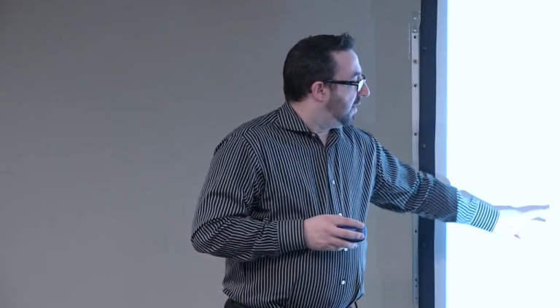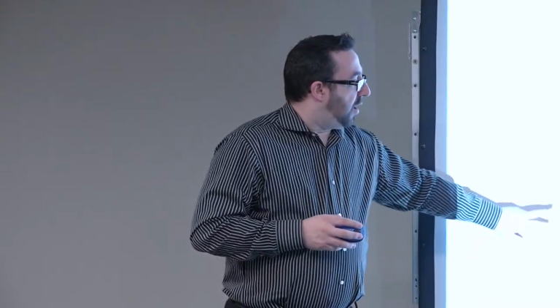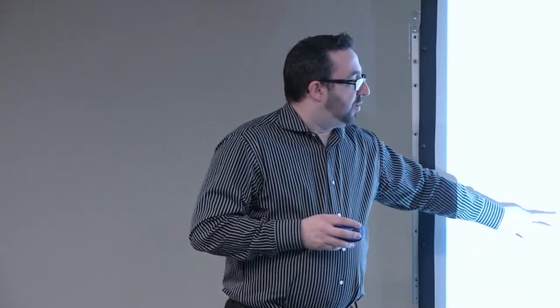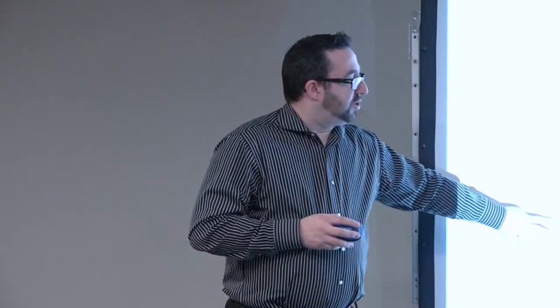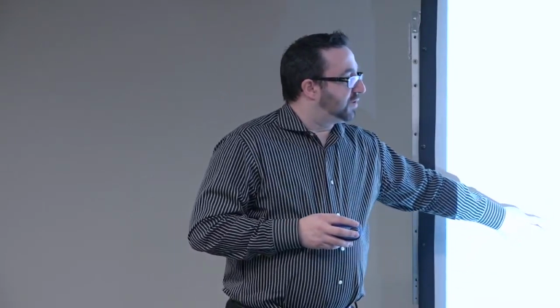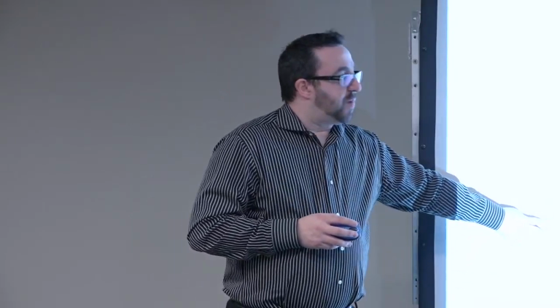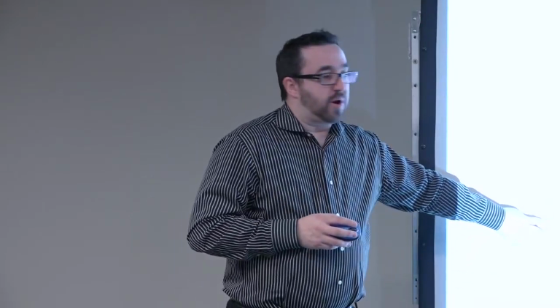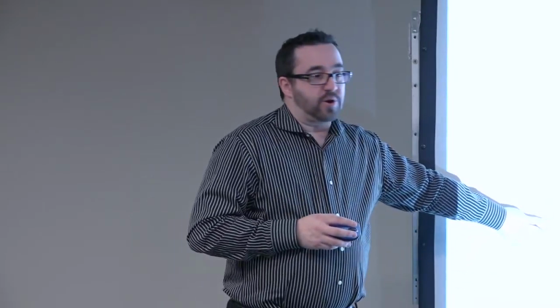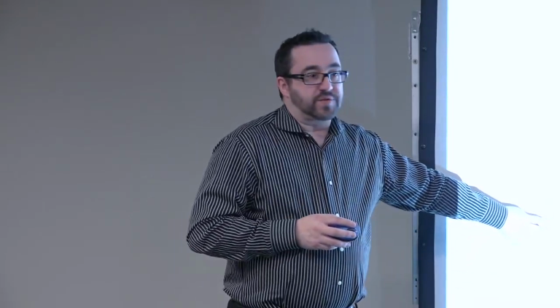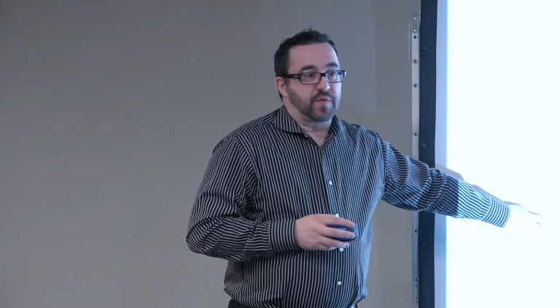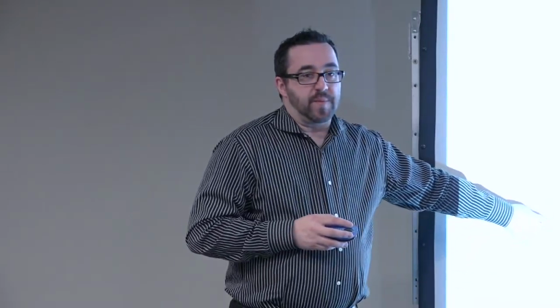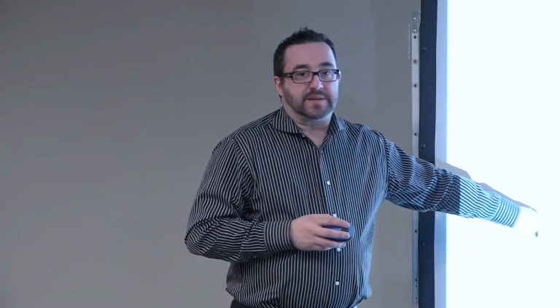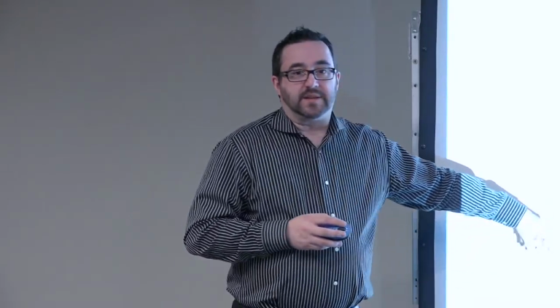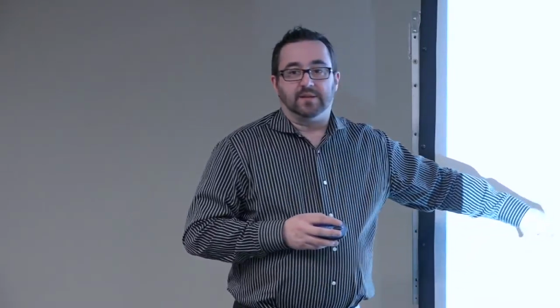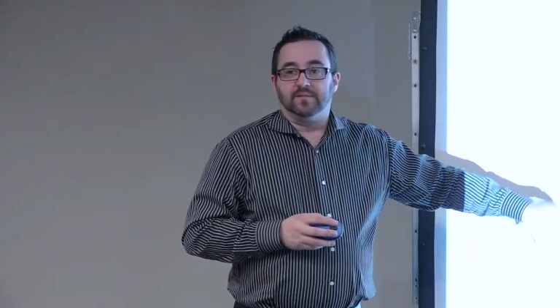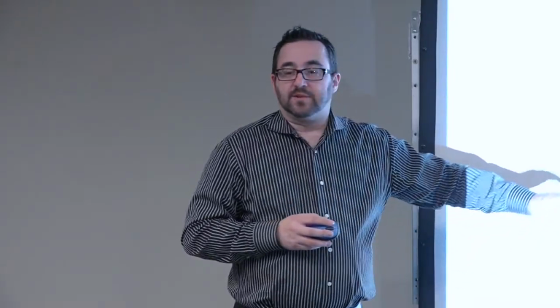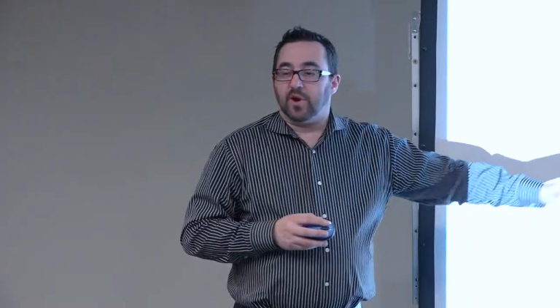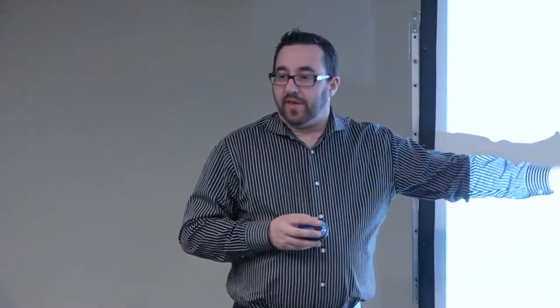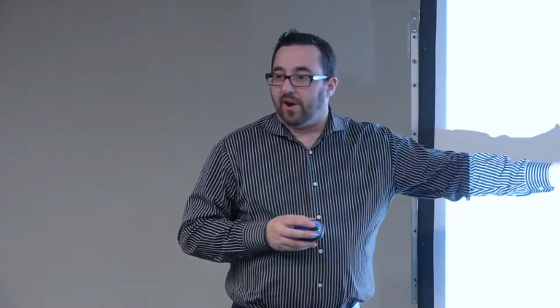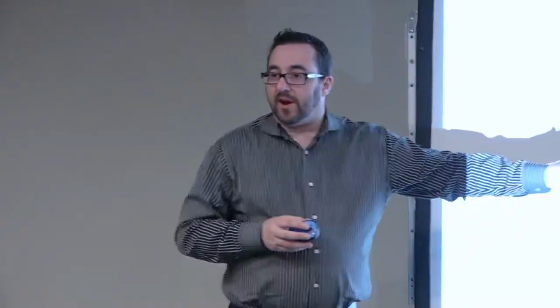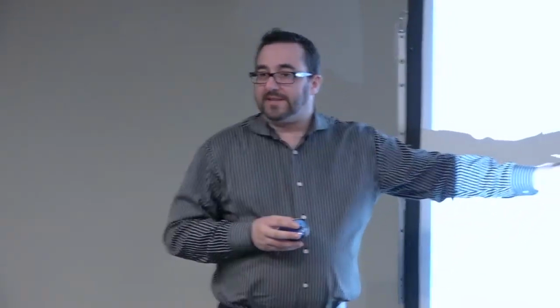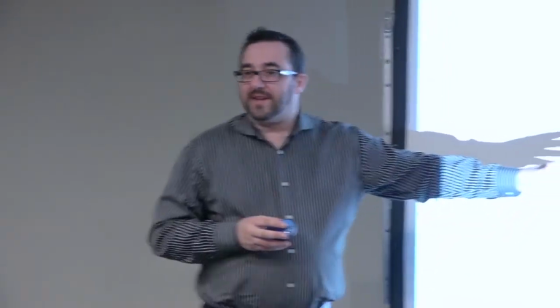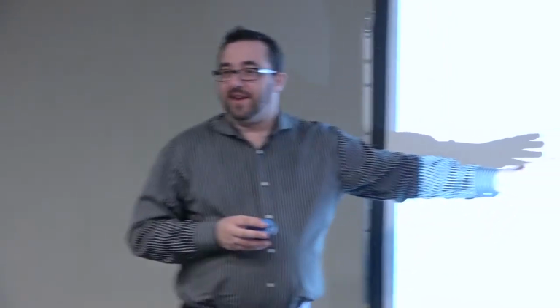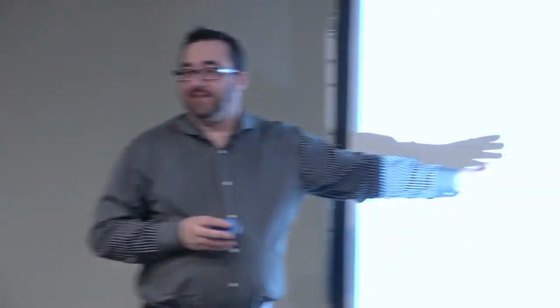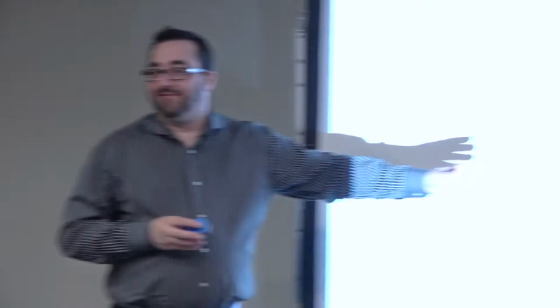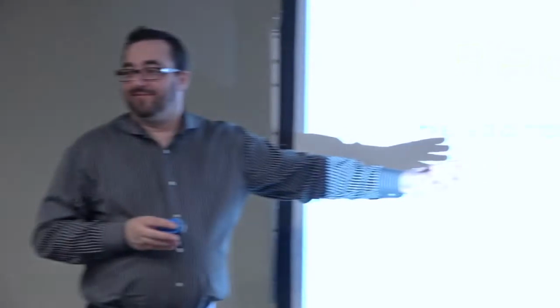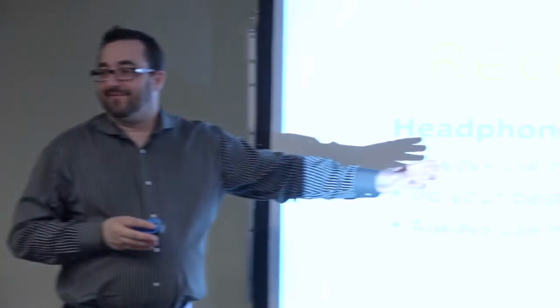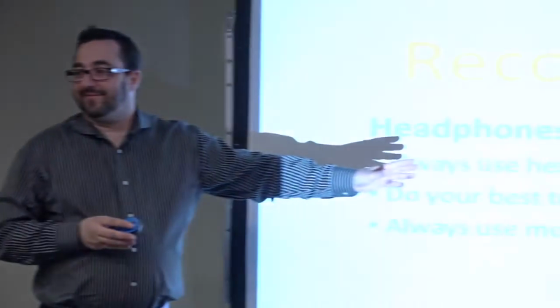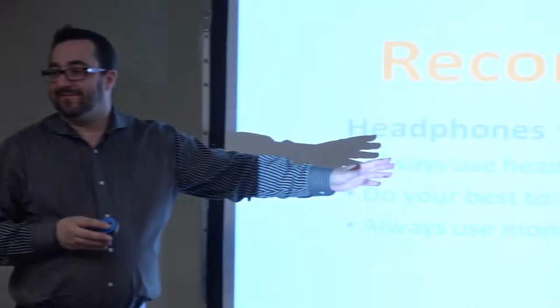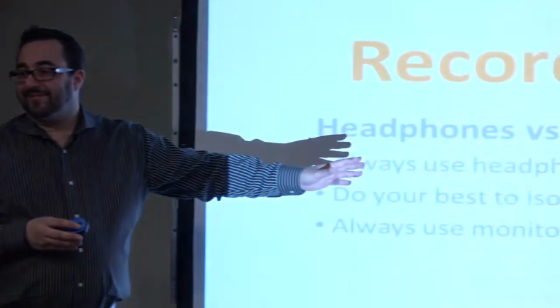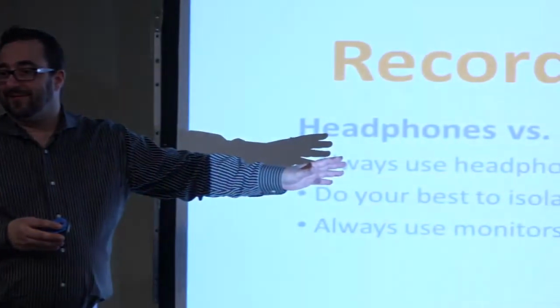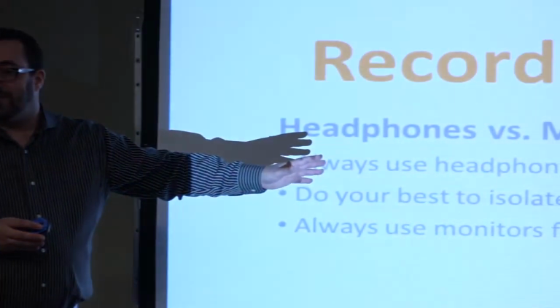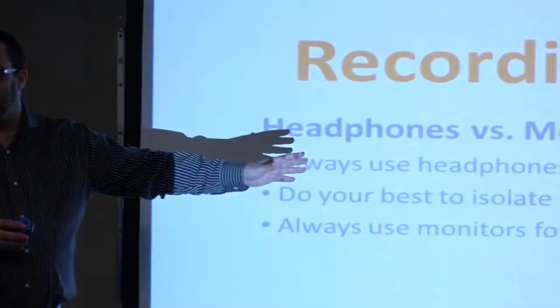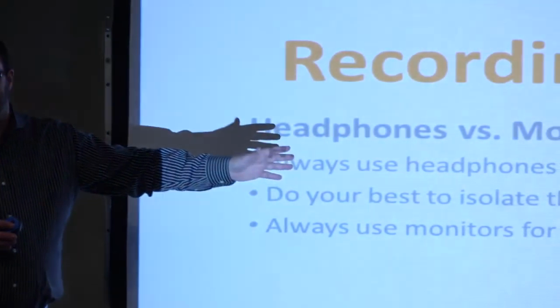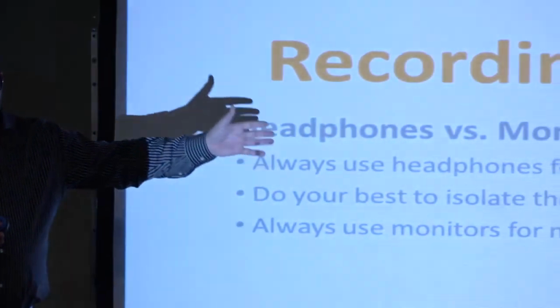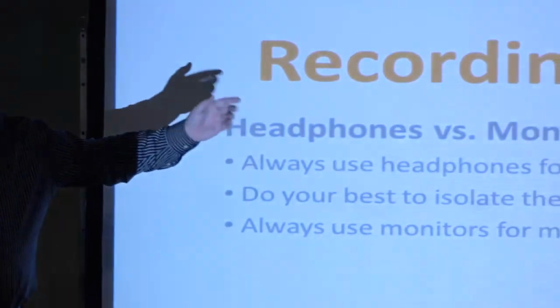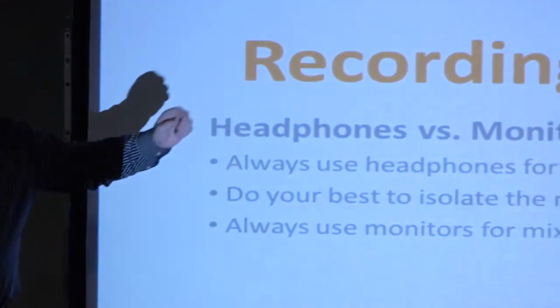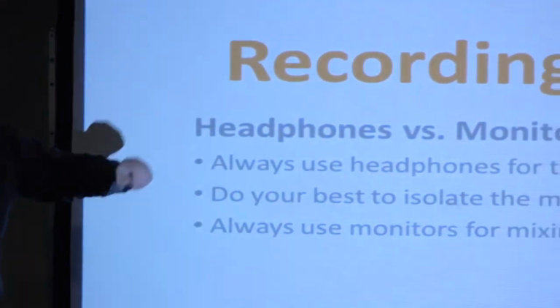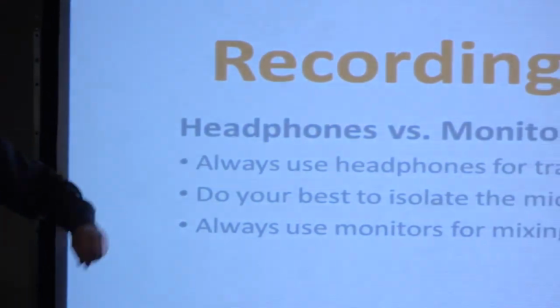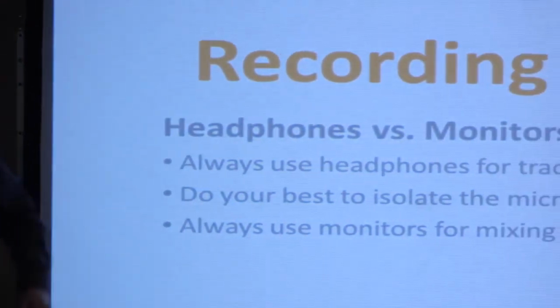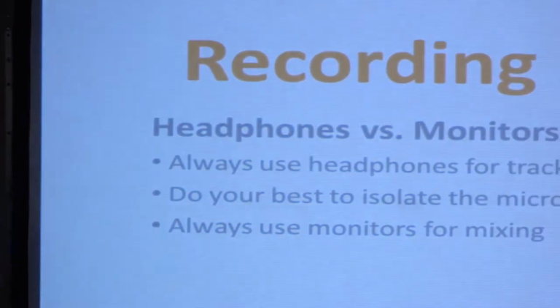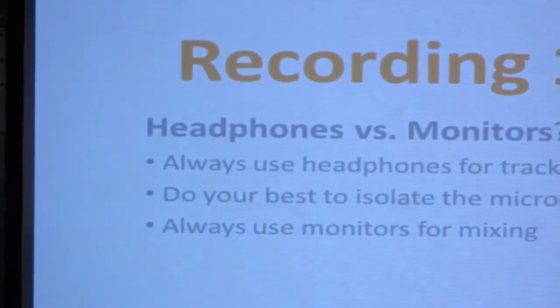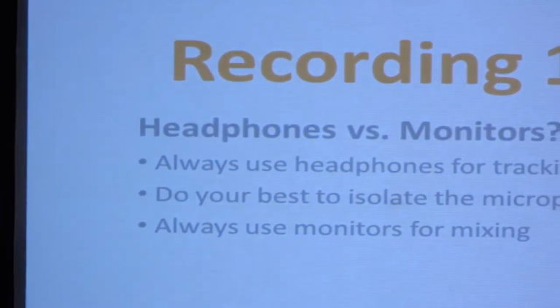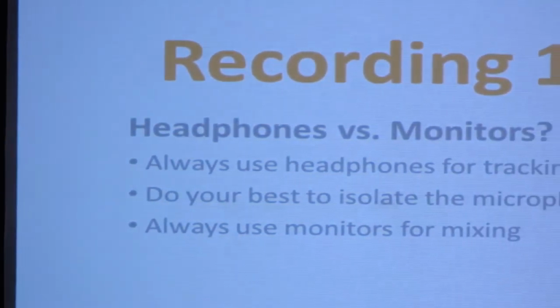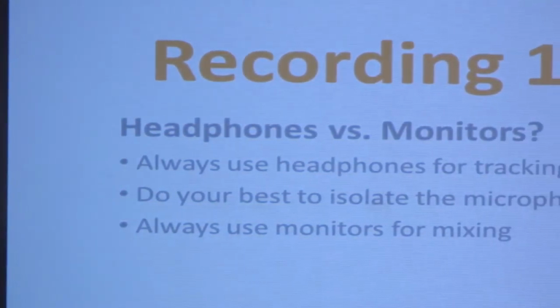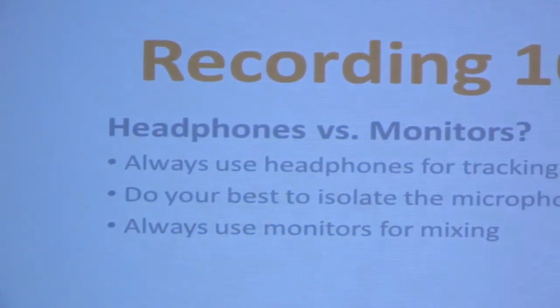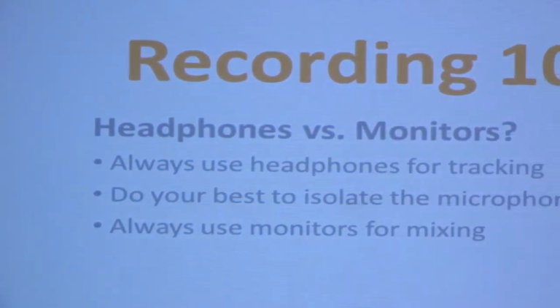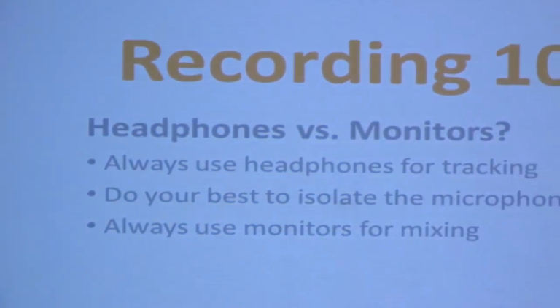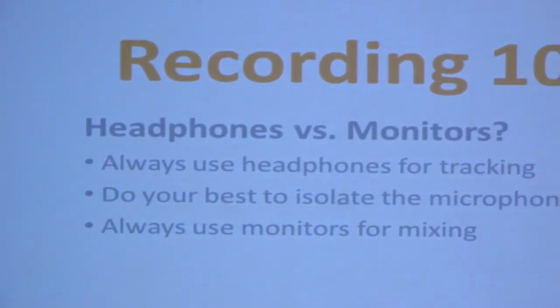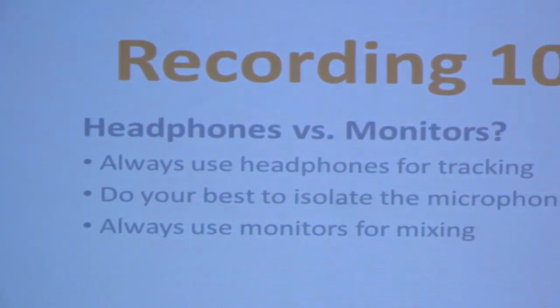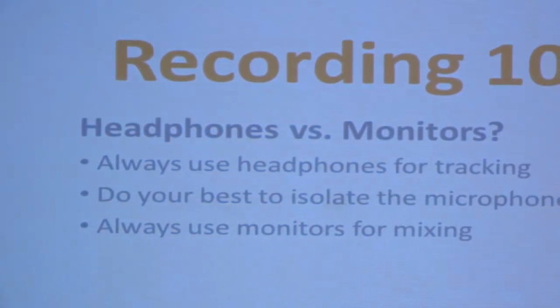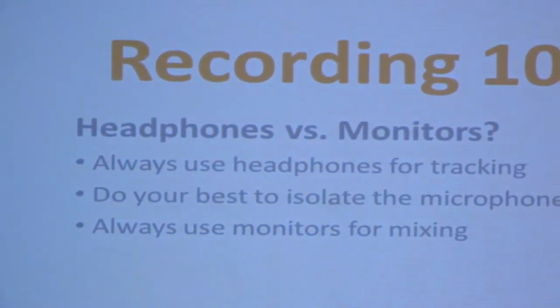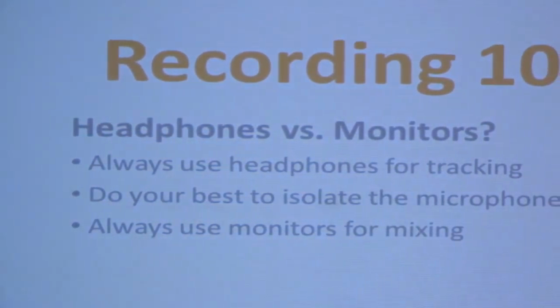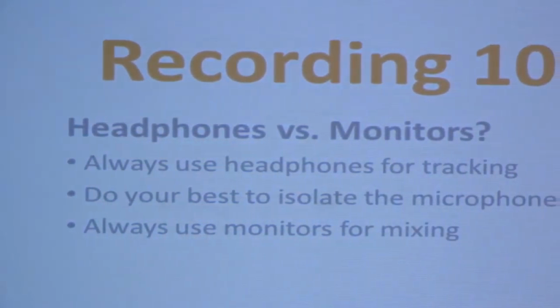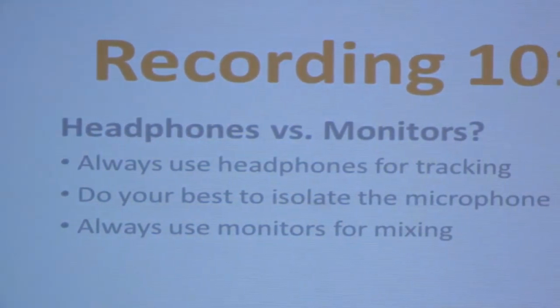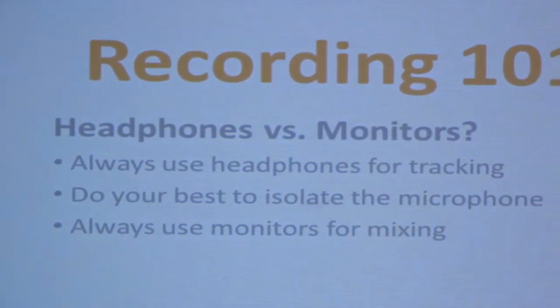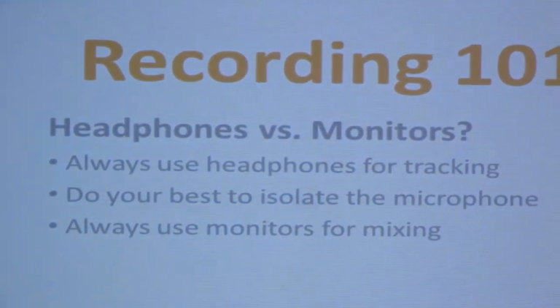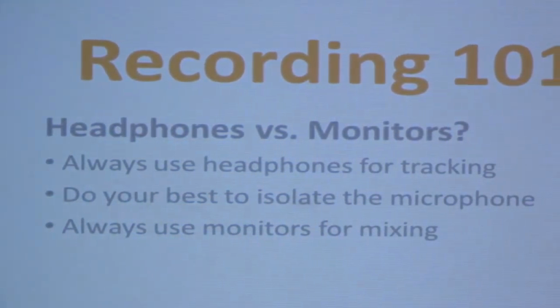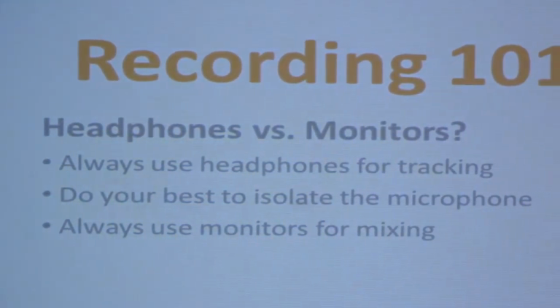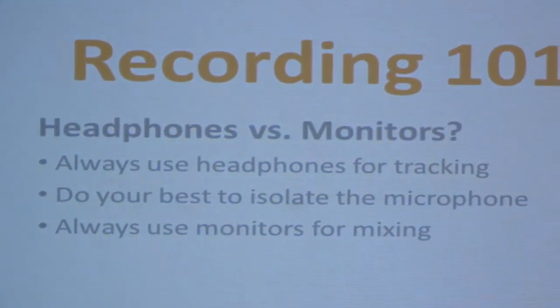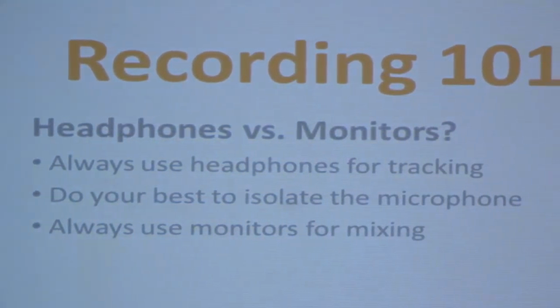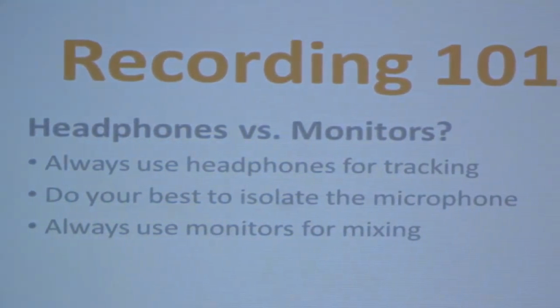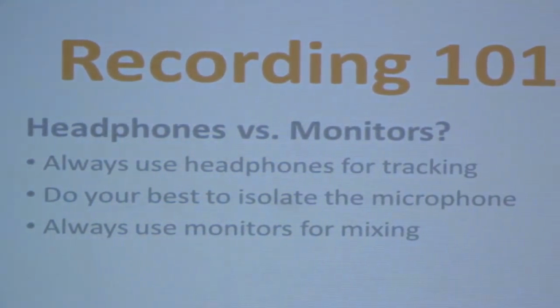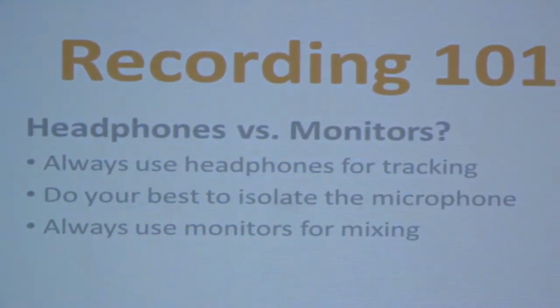Always use monitors for mixing. Get yourself a set of monitors if you can afford it, because it makes a big difference.